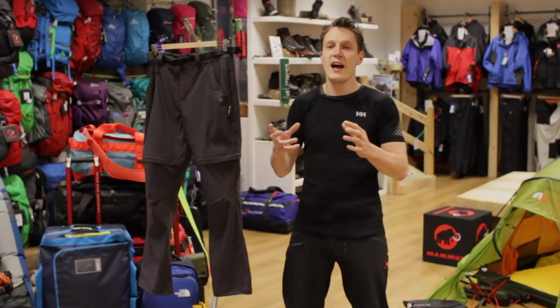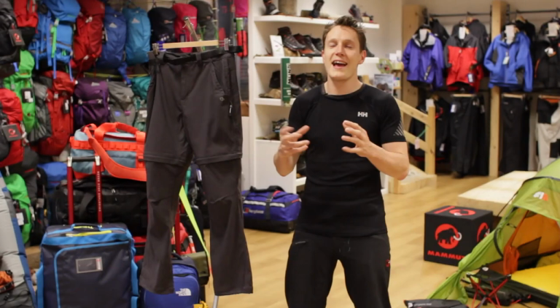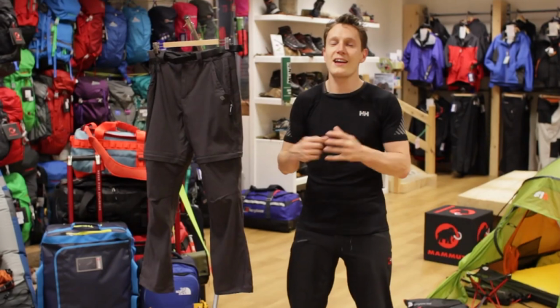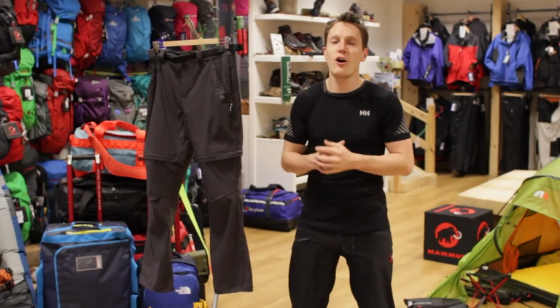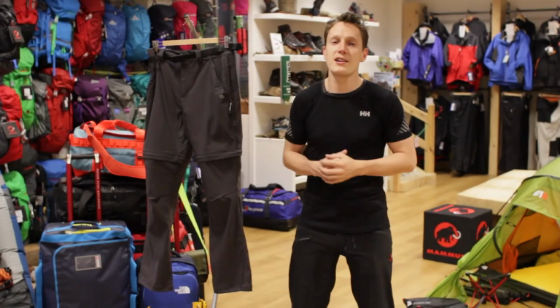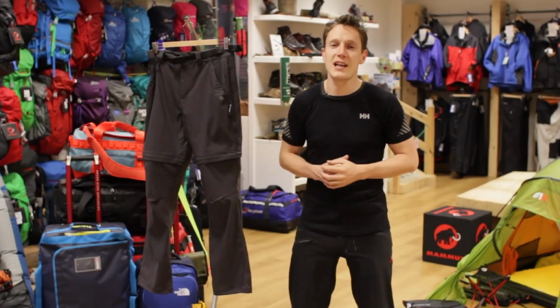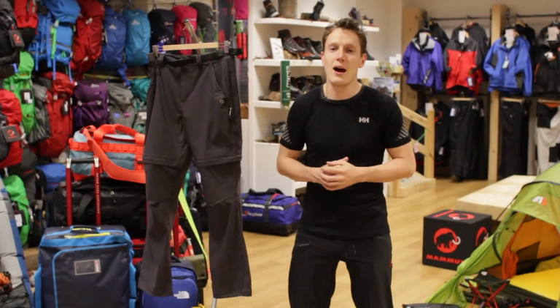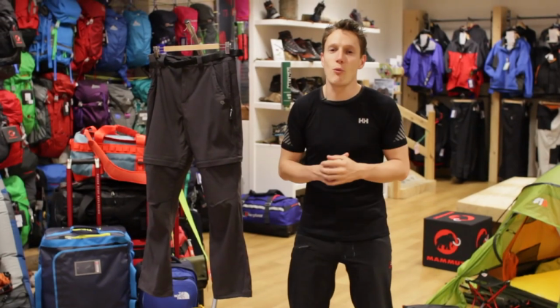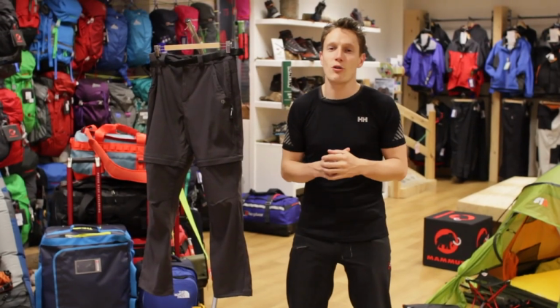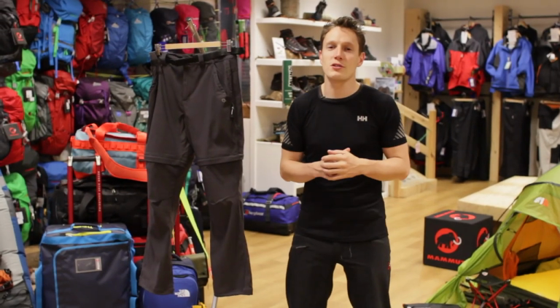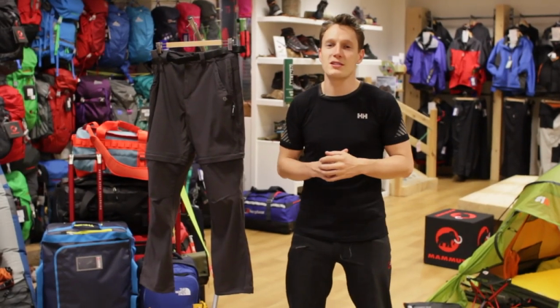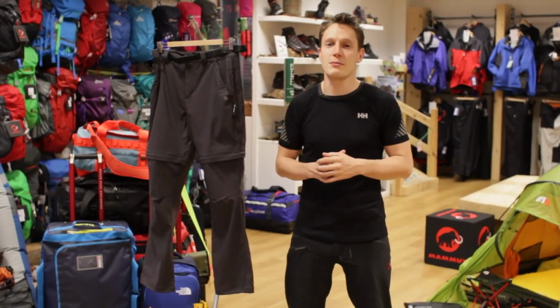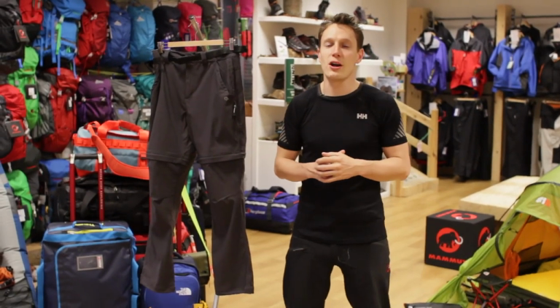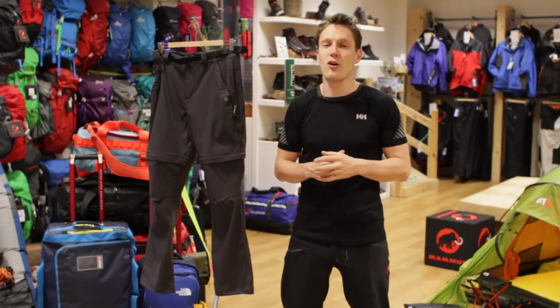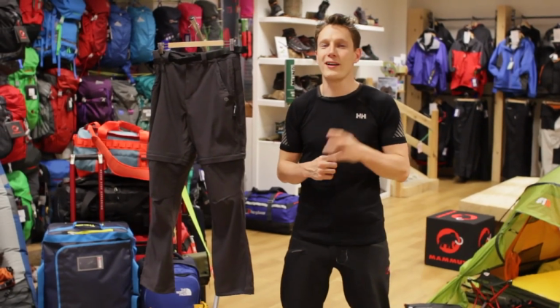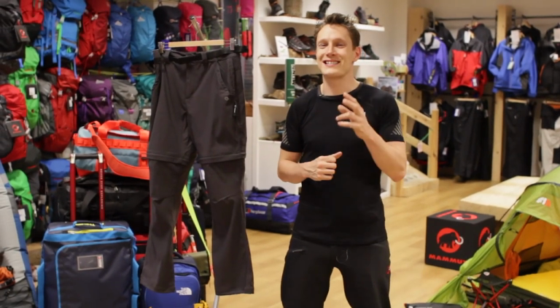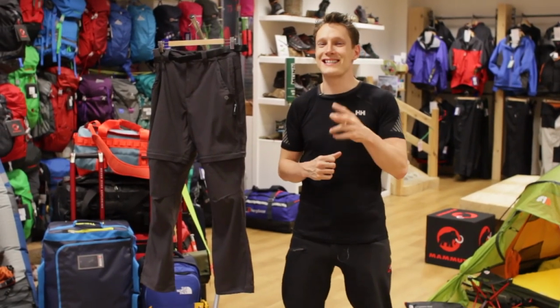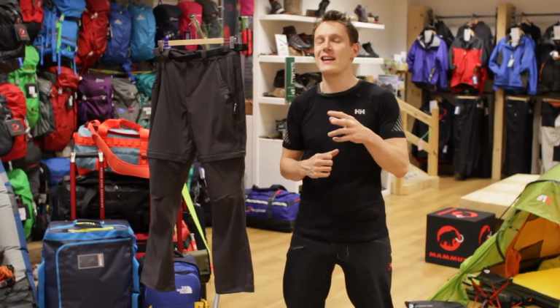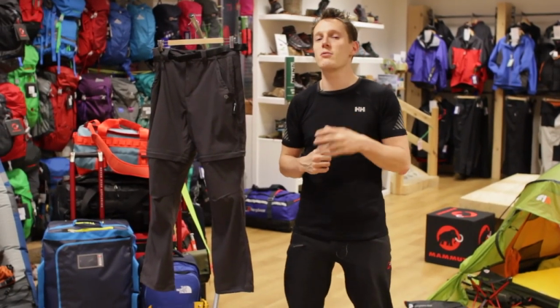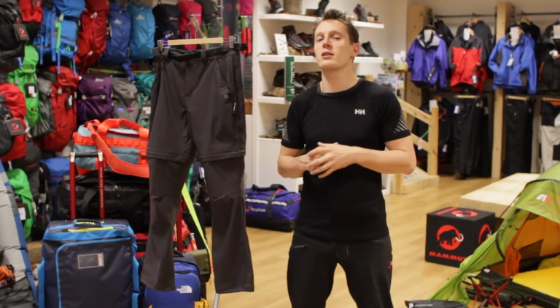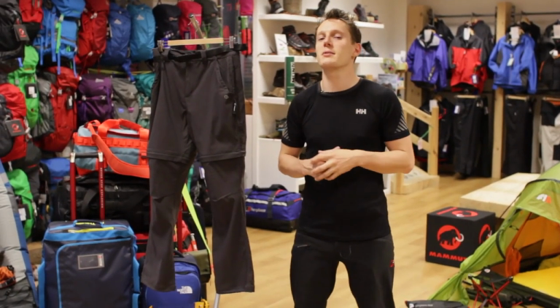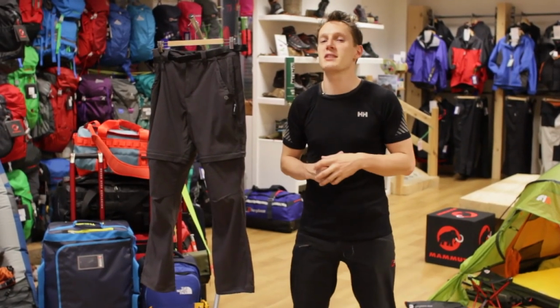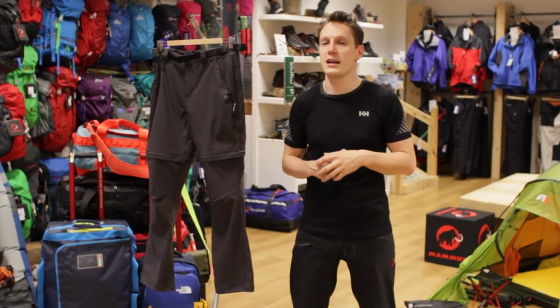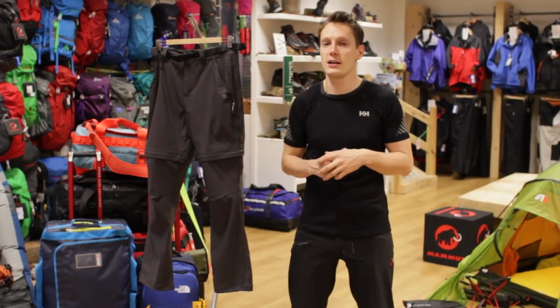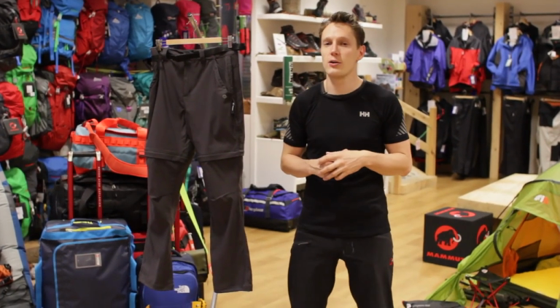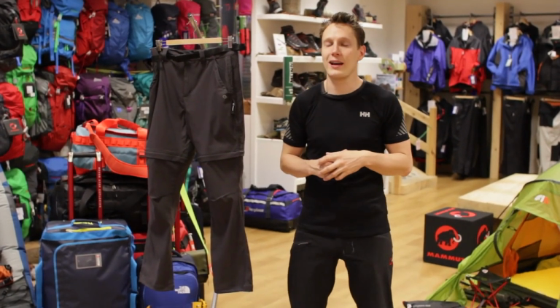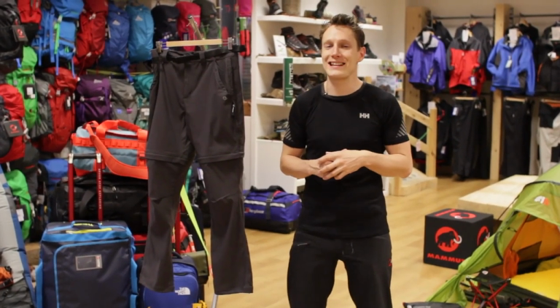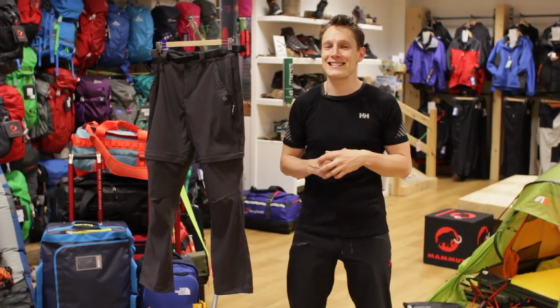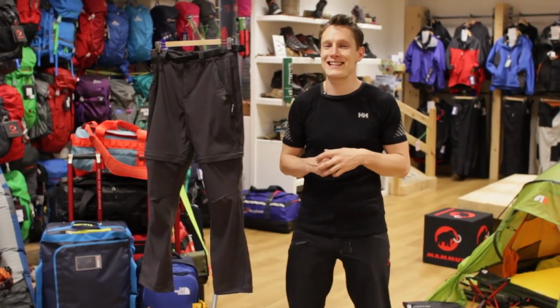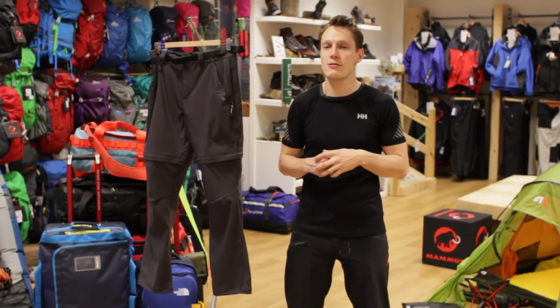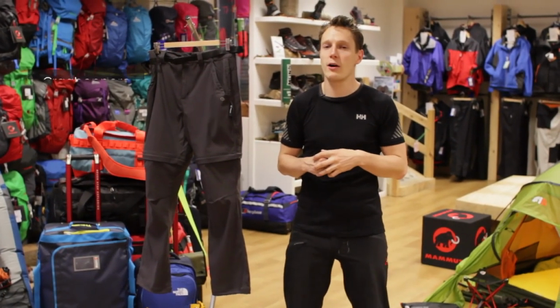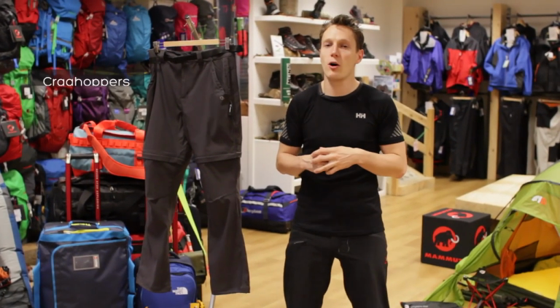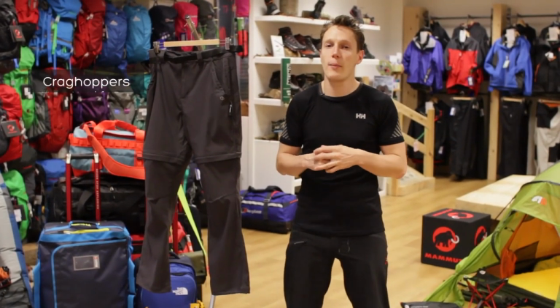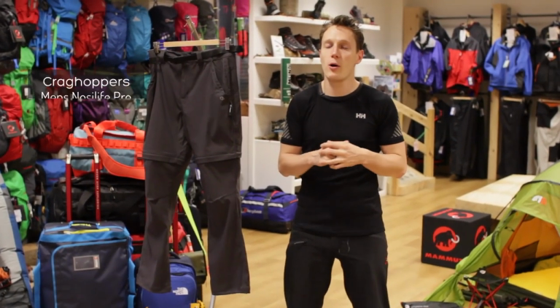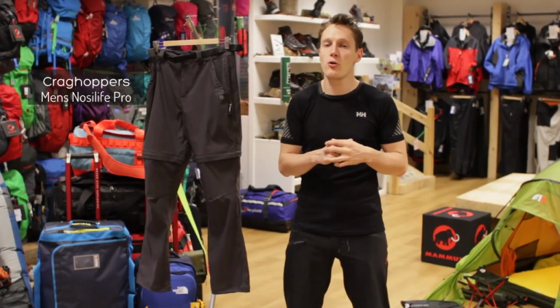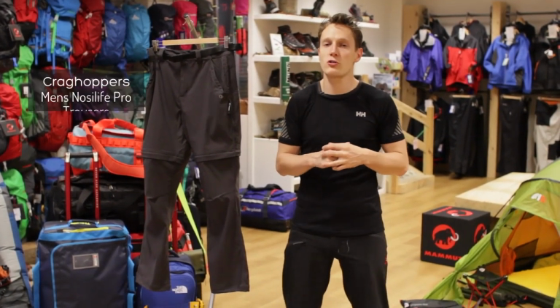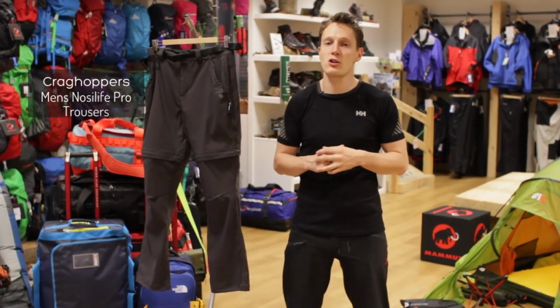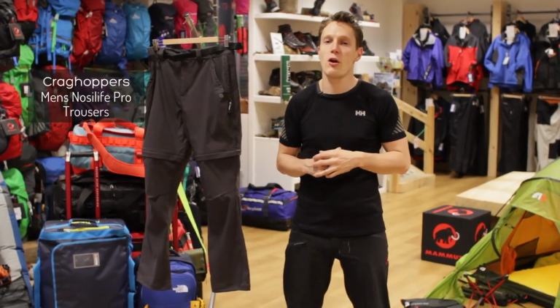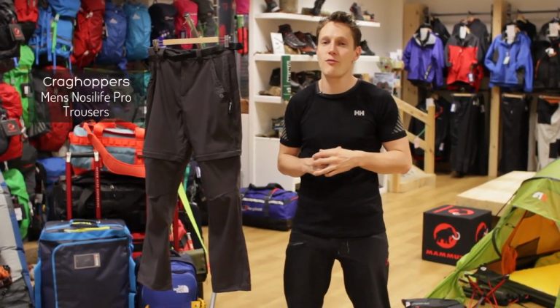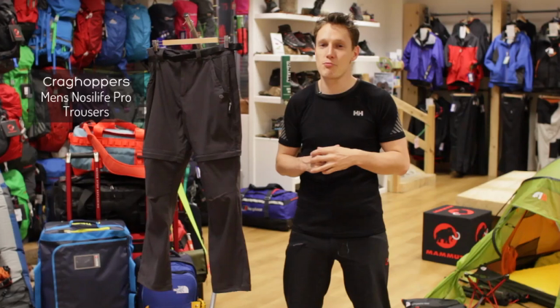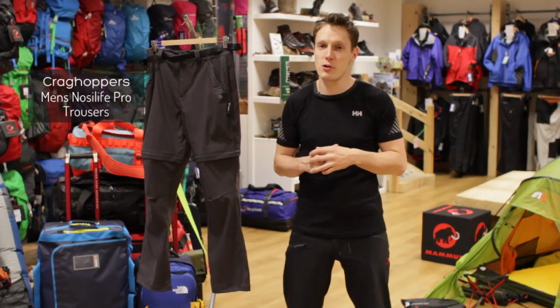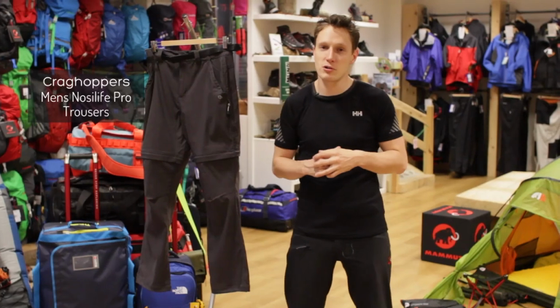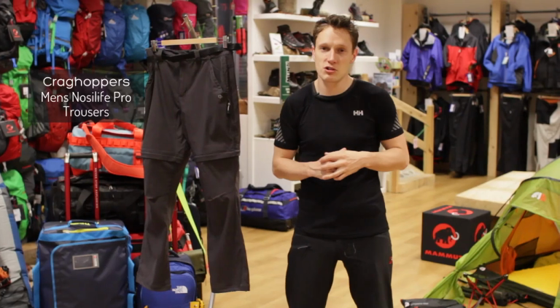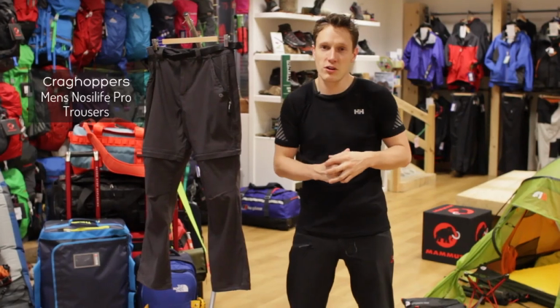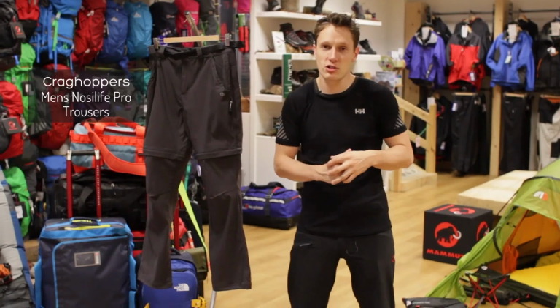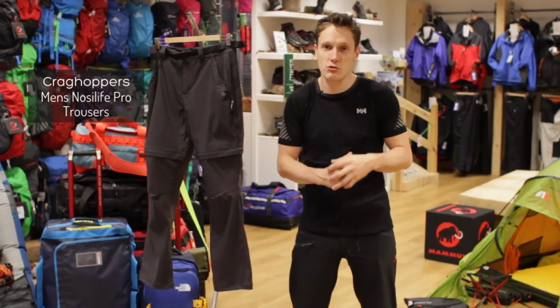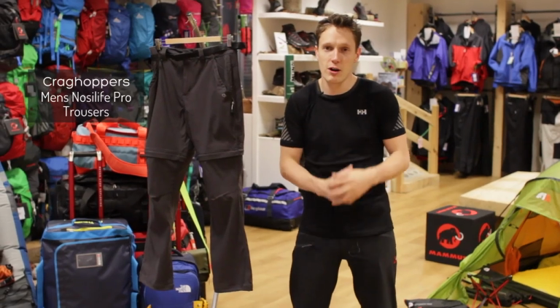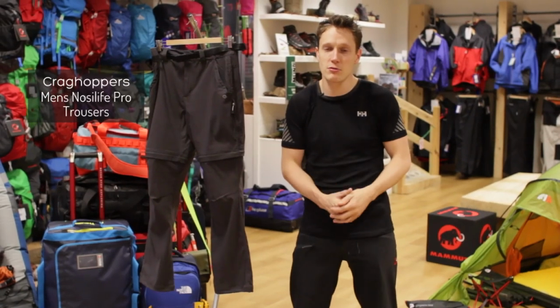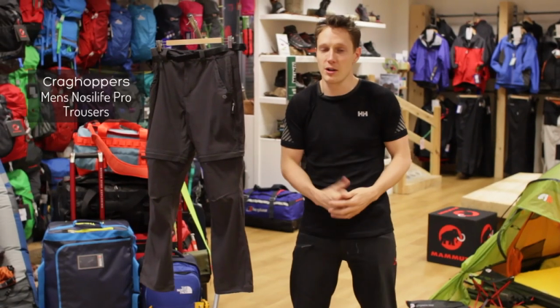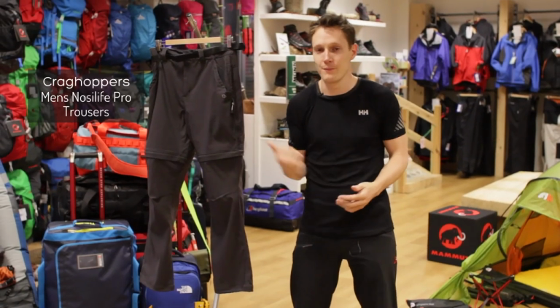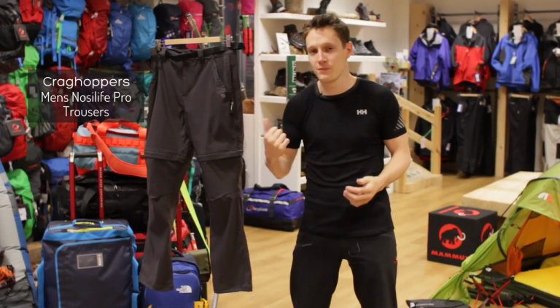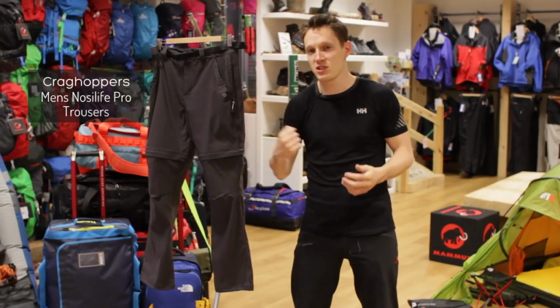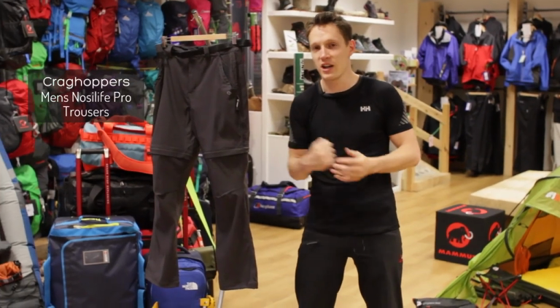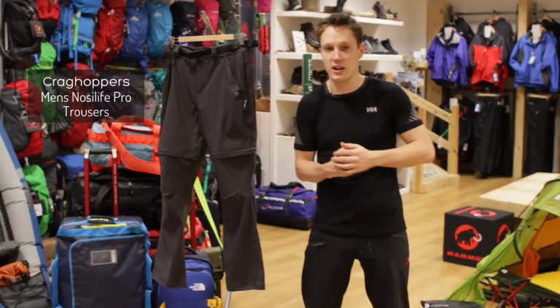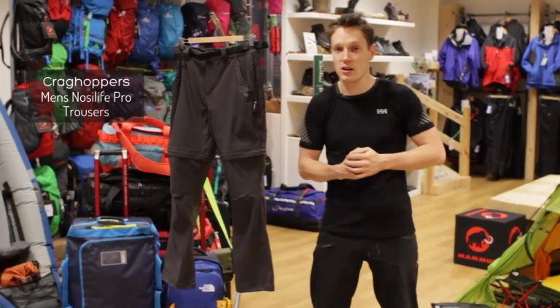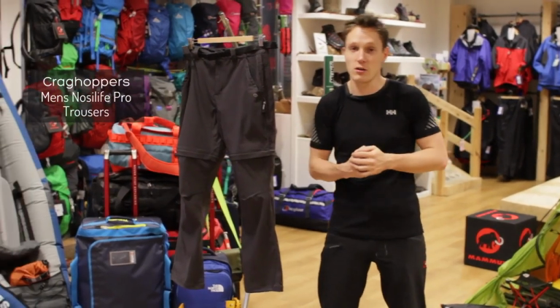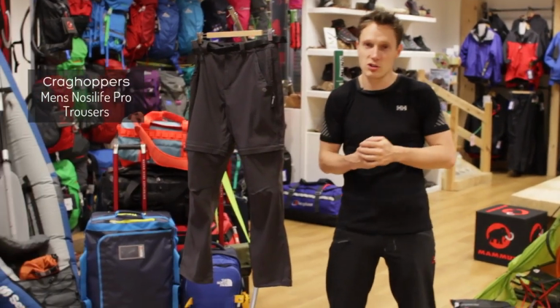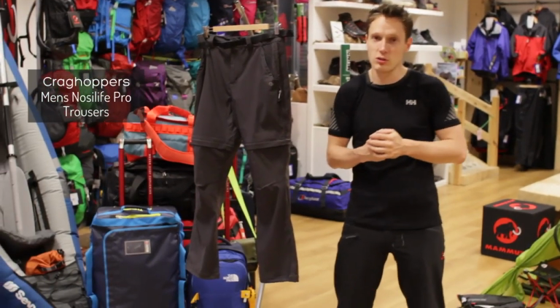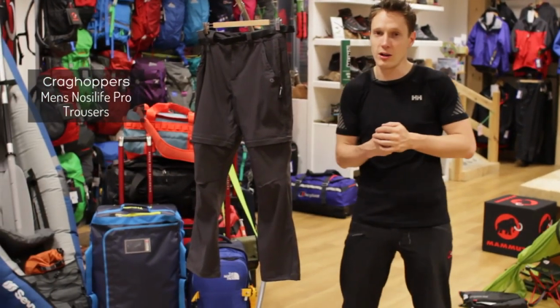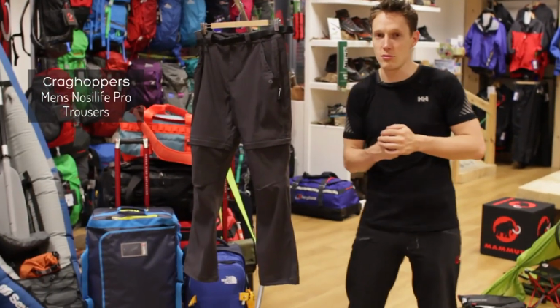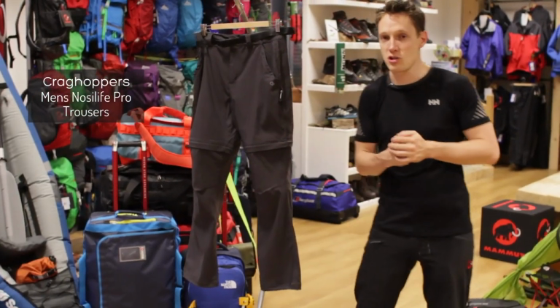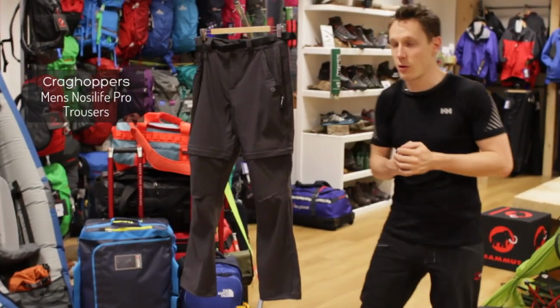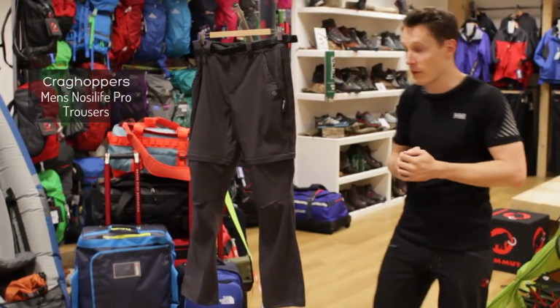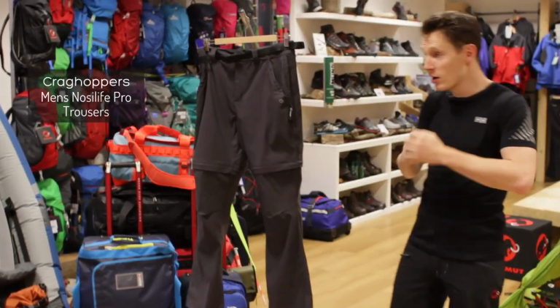Hey guys, and welcome to Simply Hike. Today we're going to be taking a look at the Craghoppers NosiLife Pro Stretch Trouser. Let's take a closer look now, shall we?